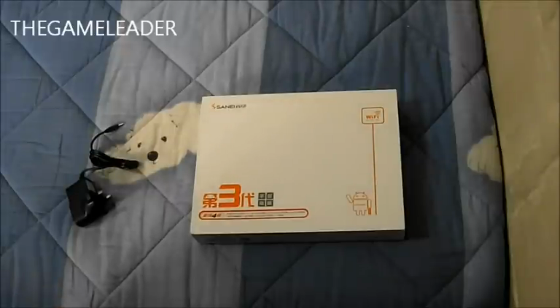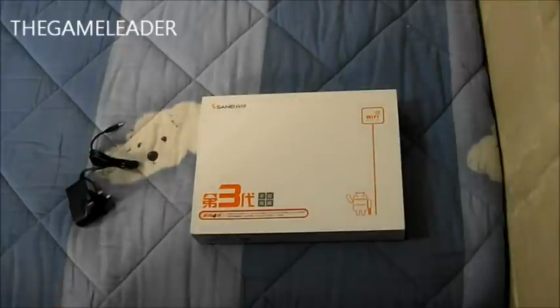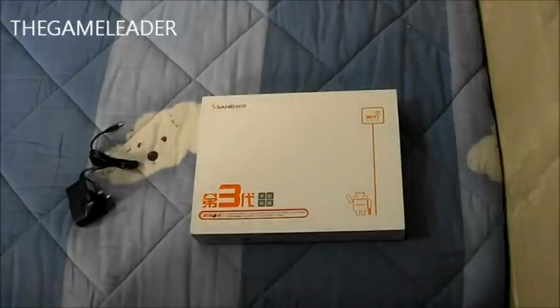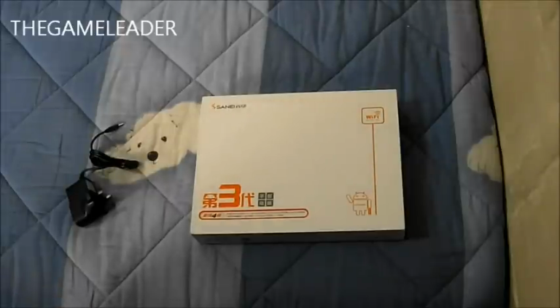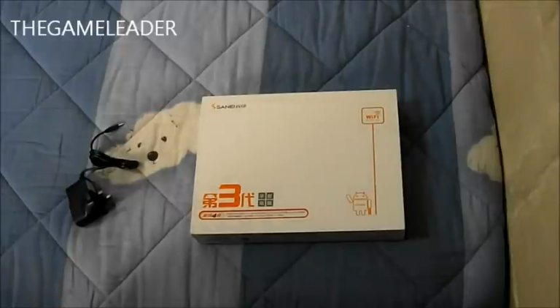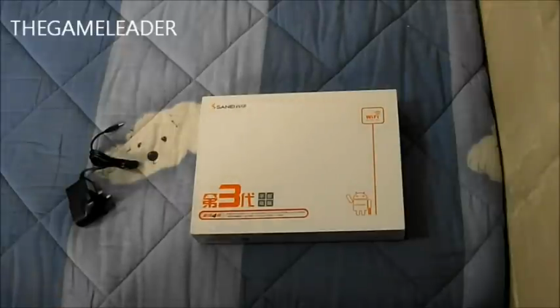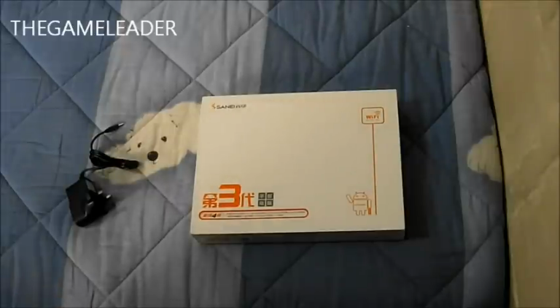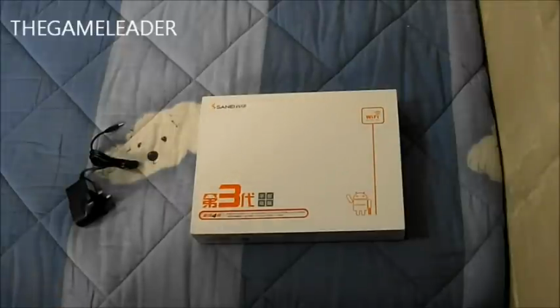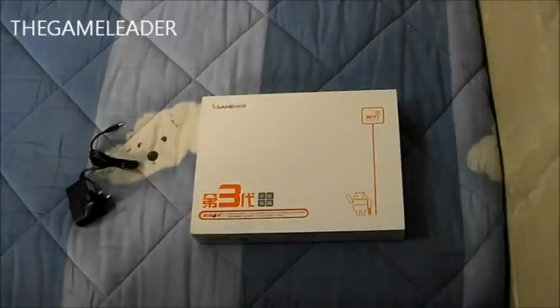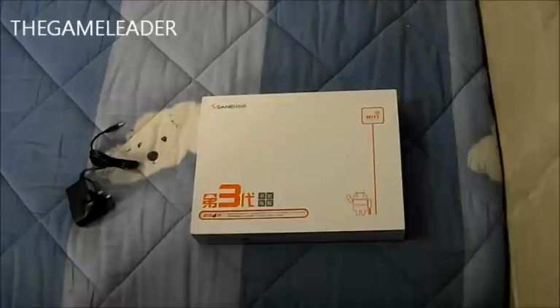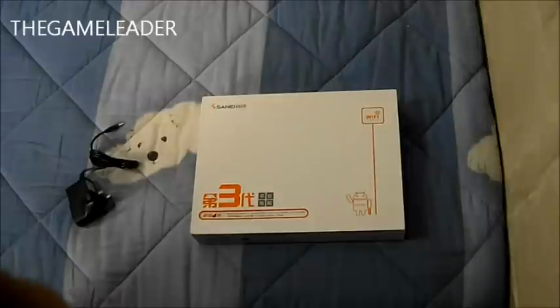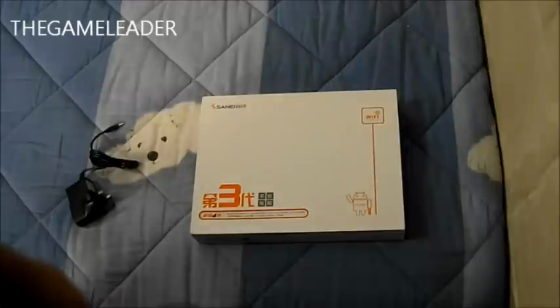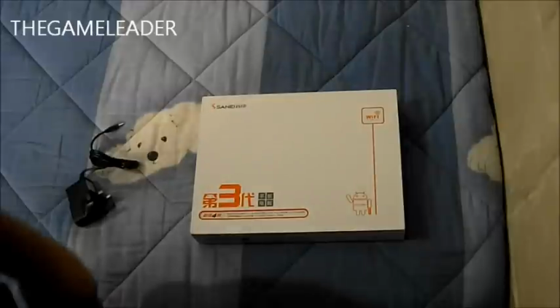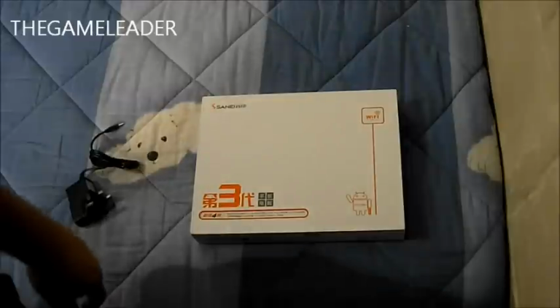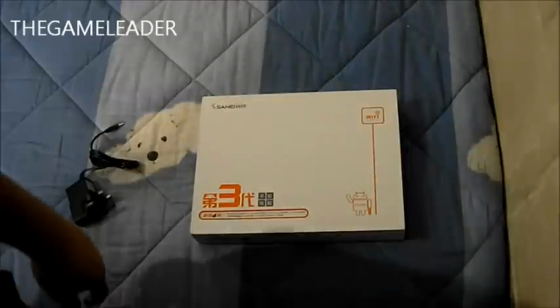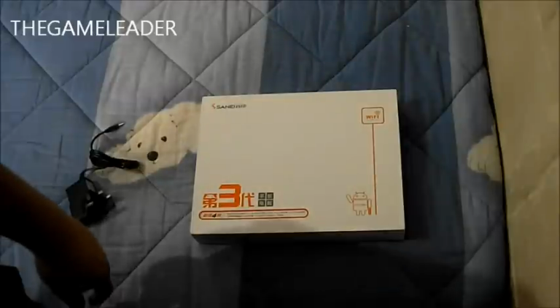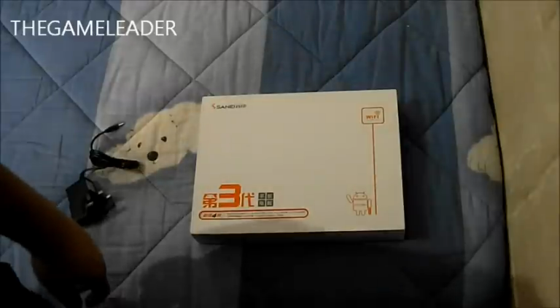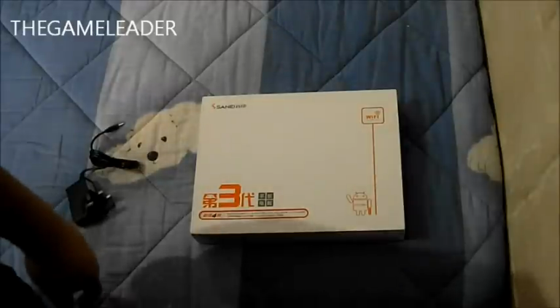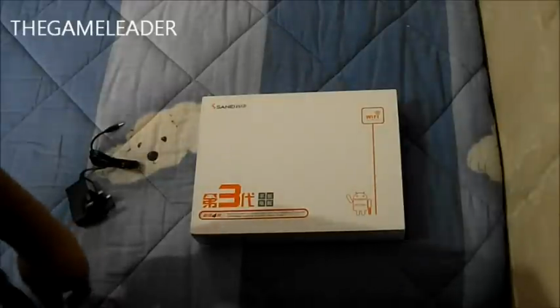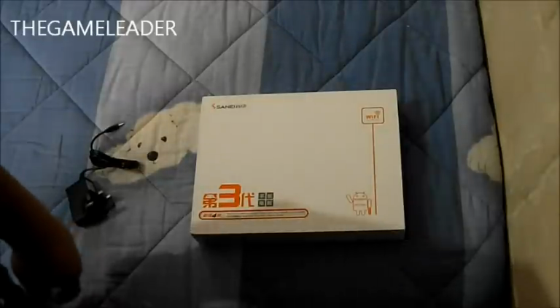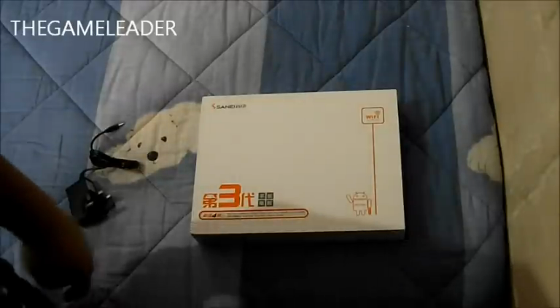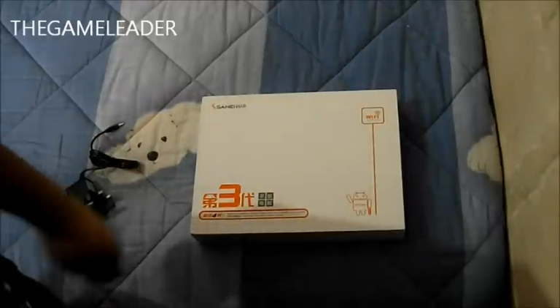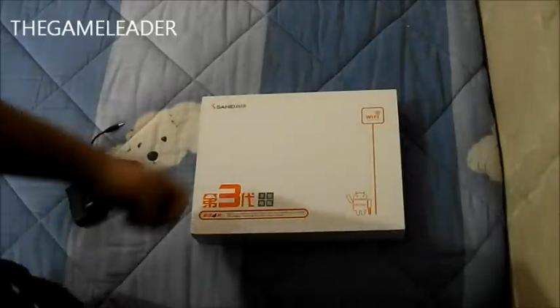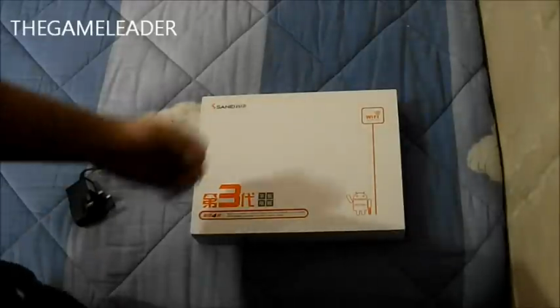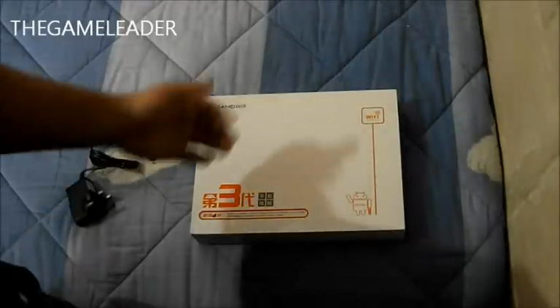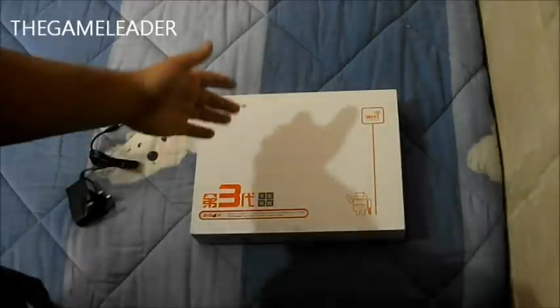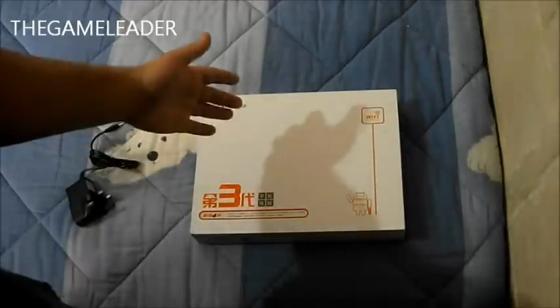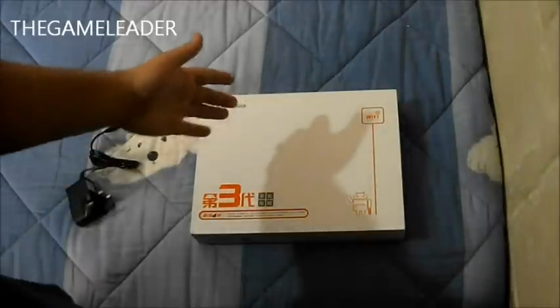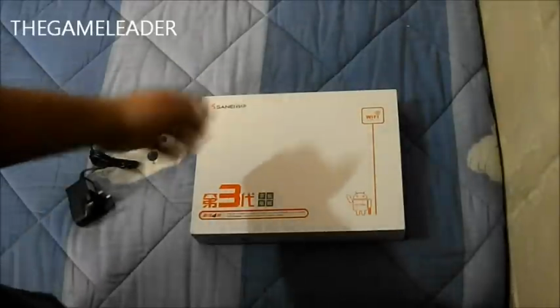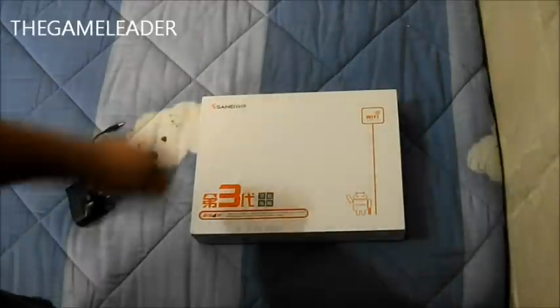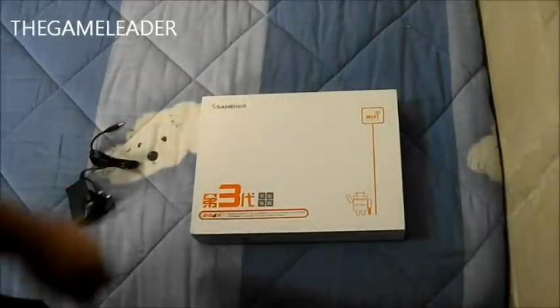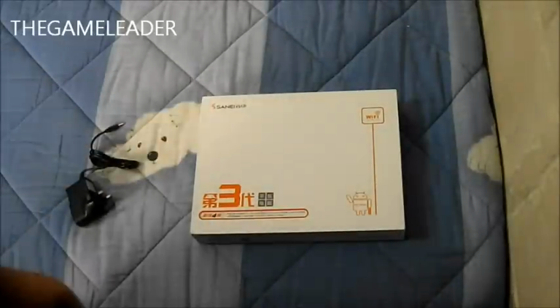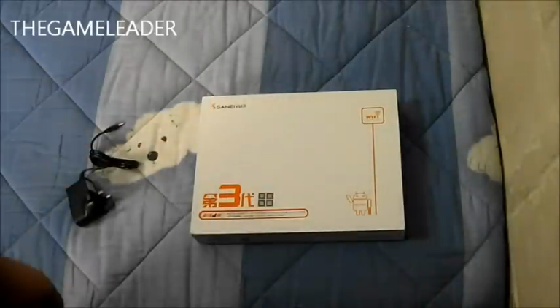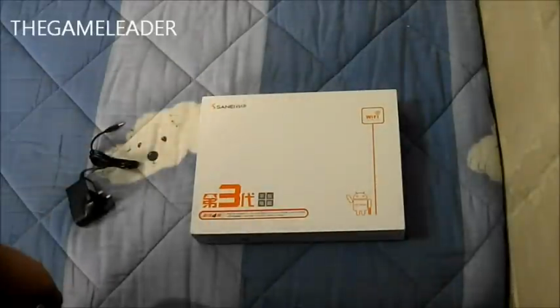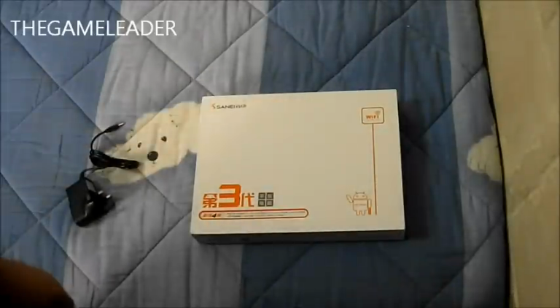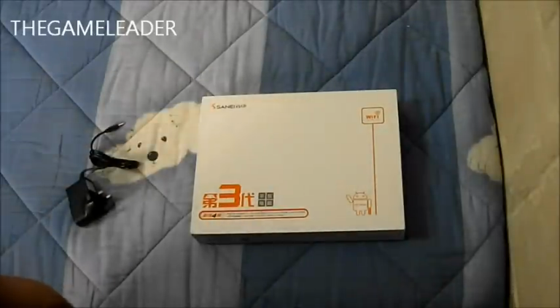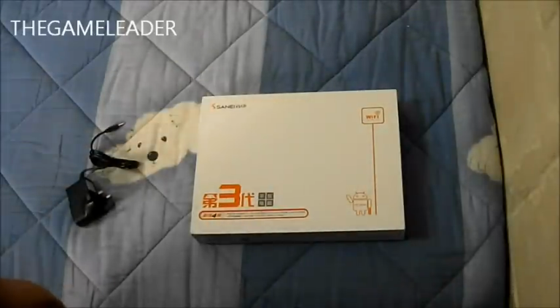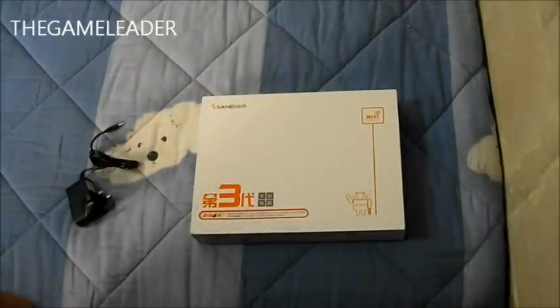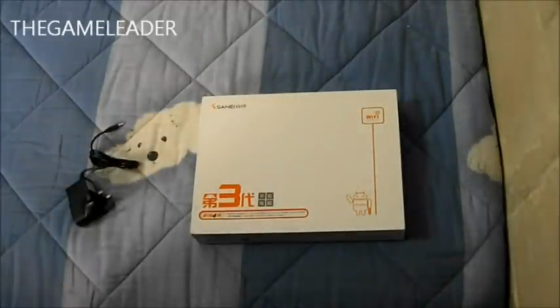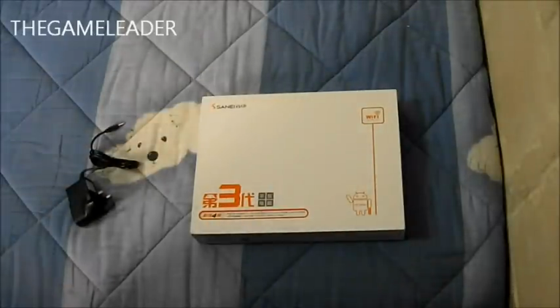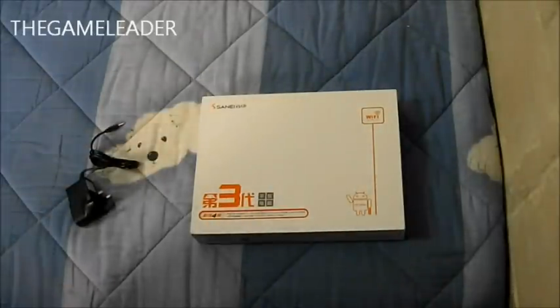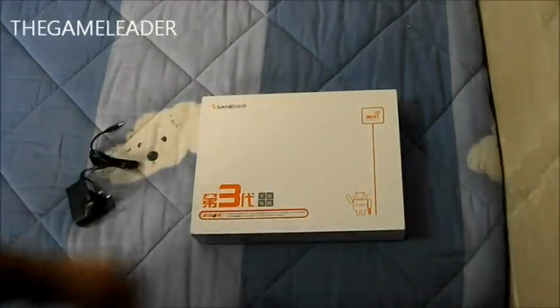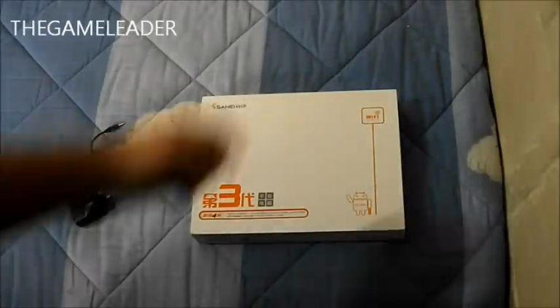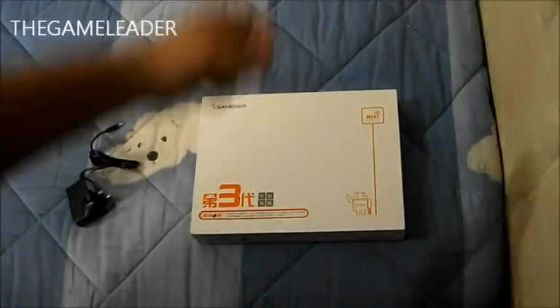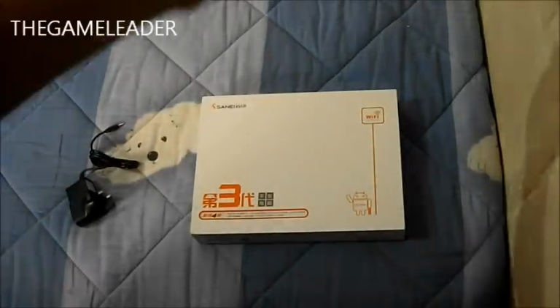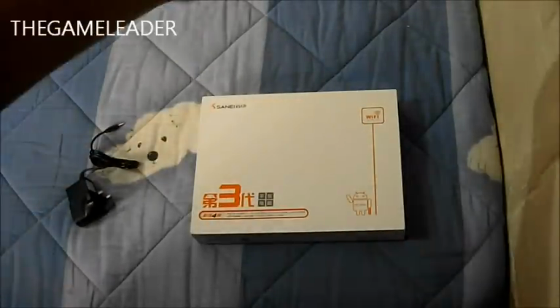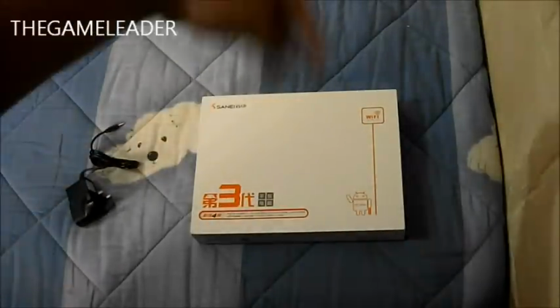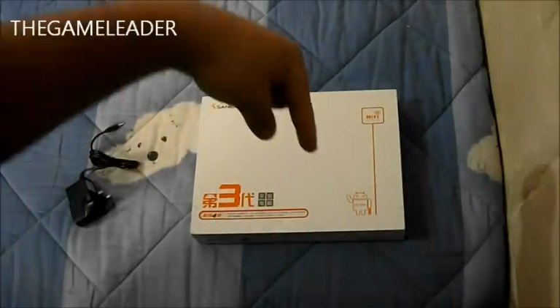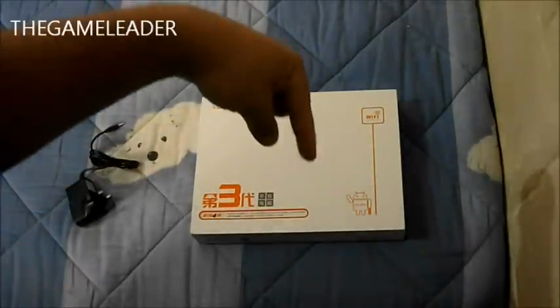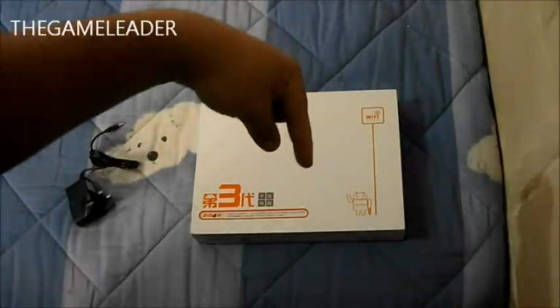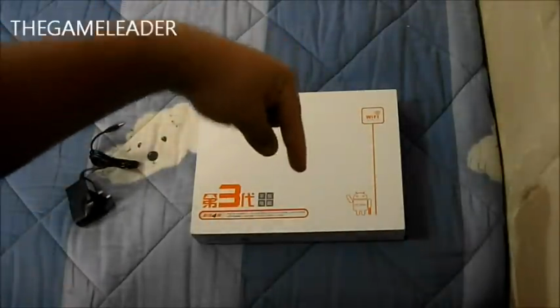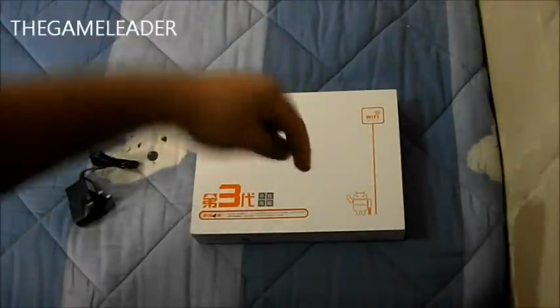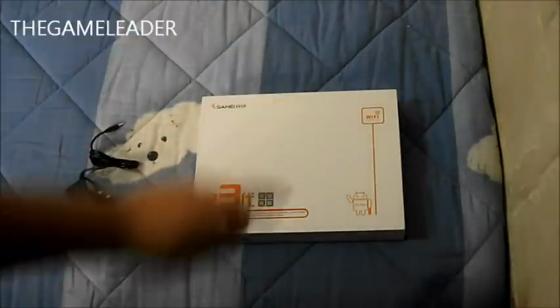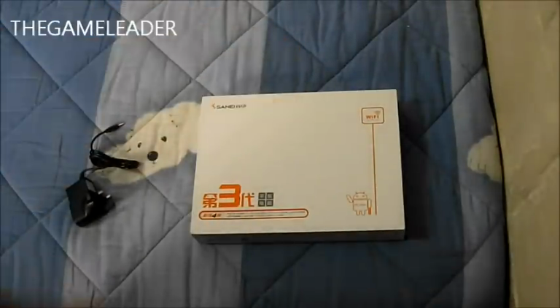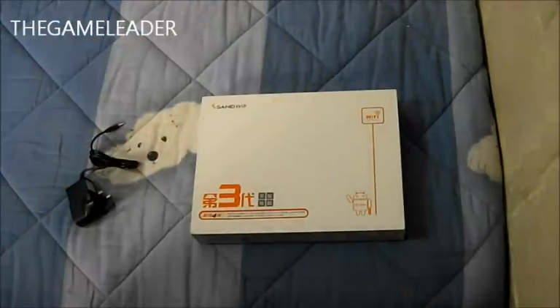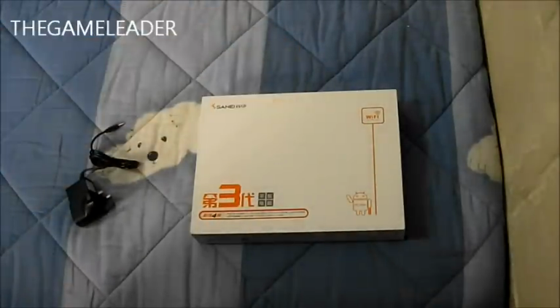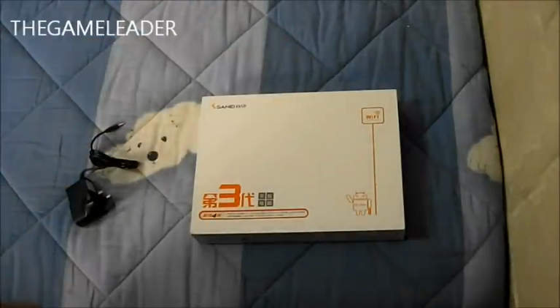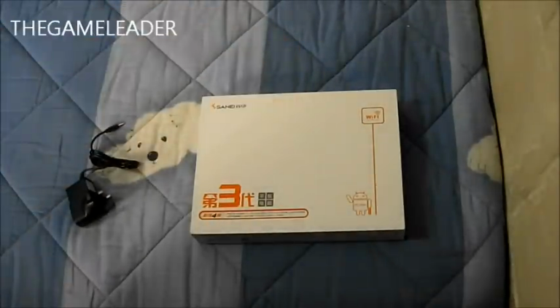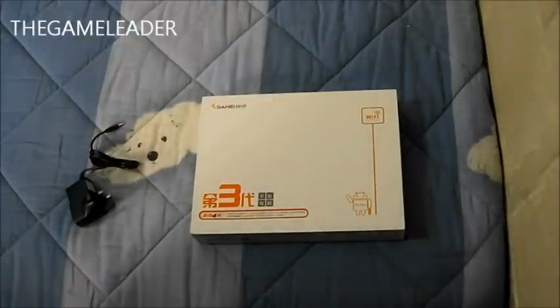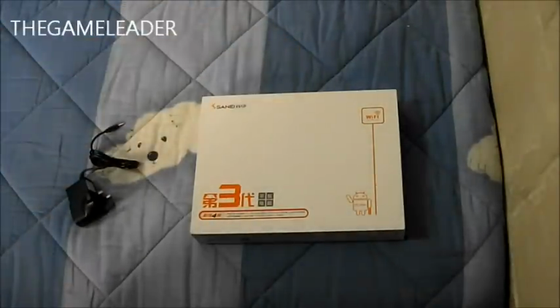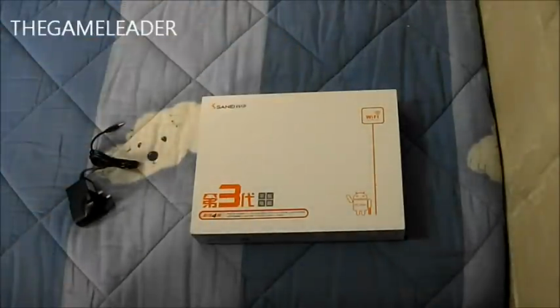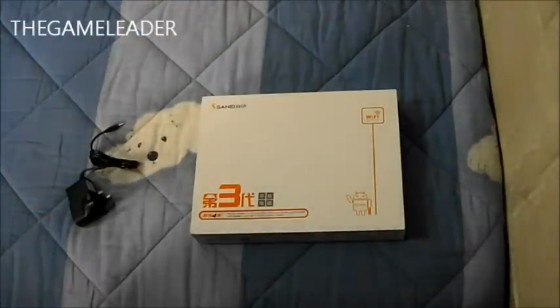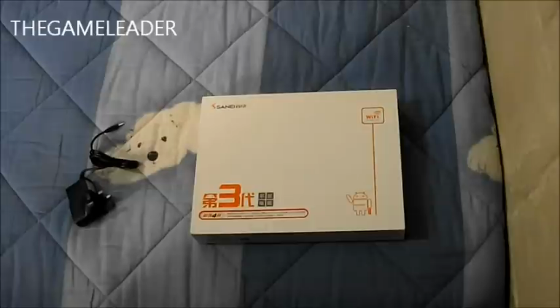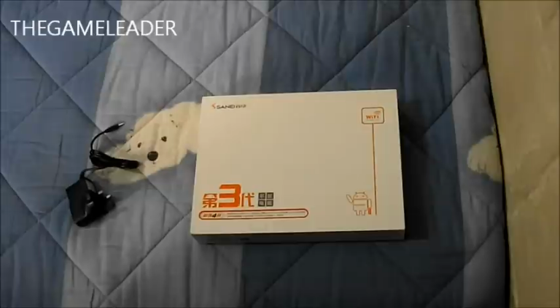I bought this from ebay.co.uk. If you would like to buy this Android tablet, there will be a link down in the description below.